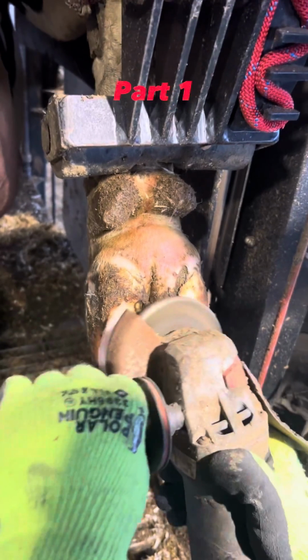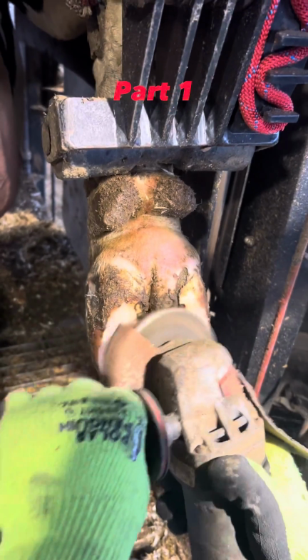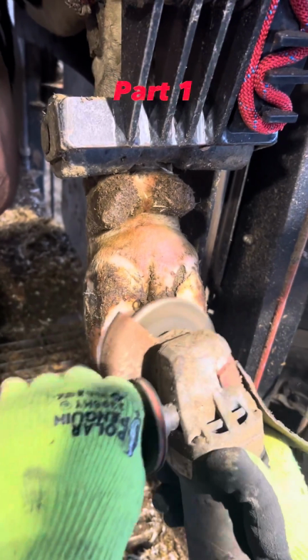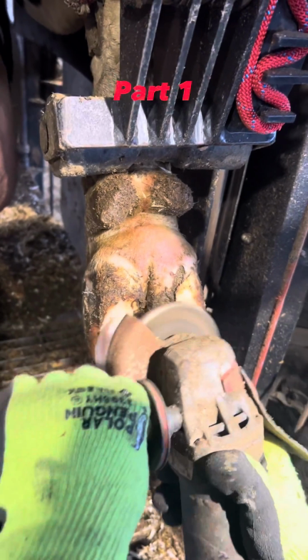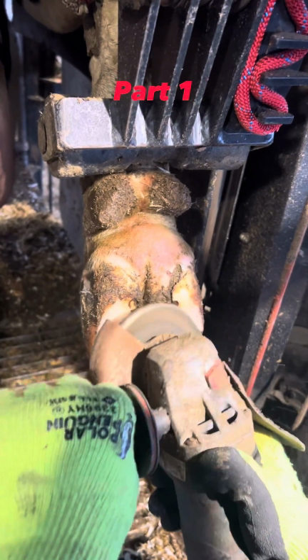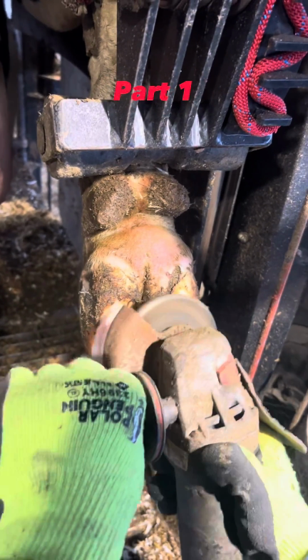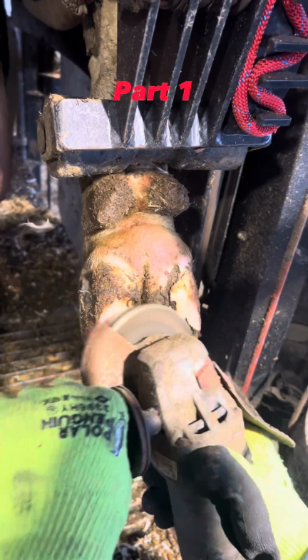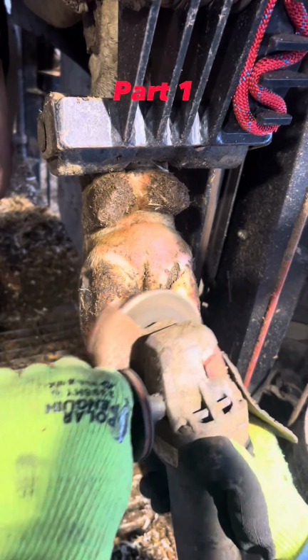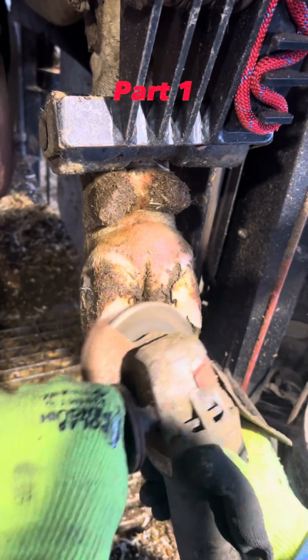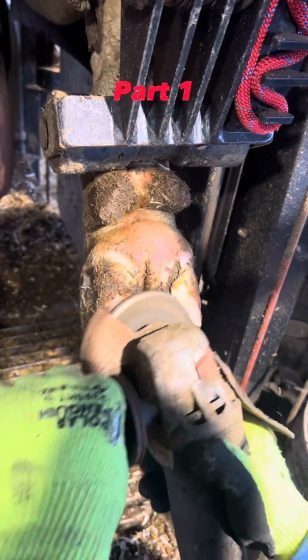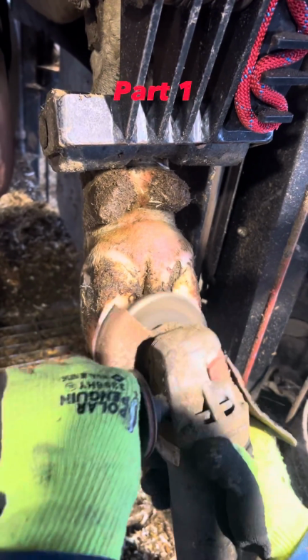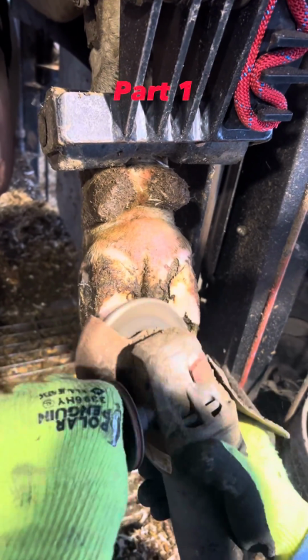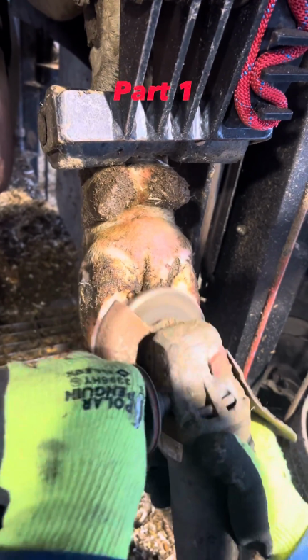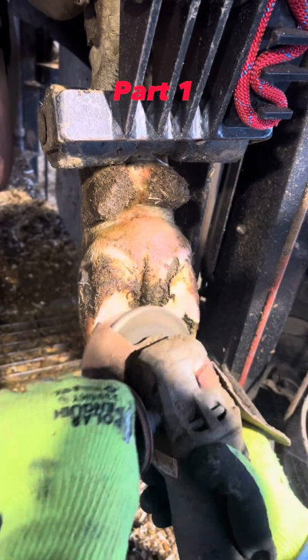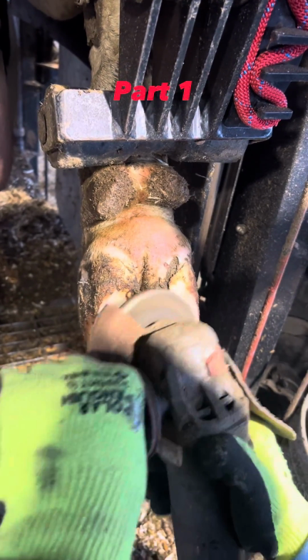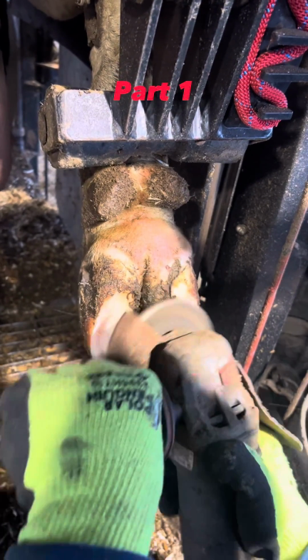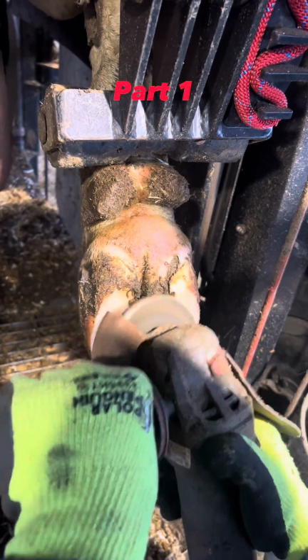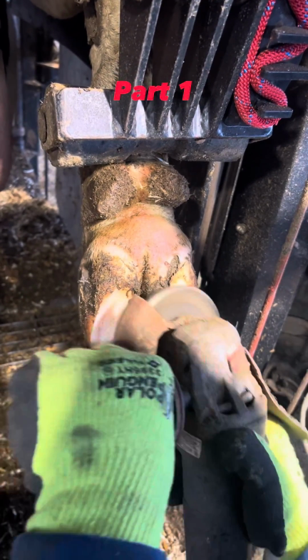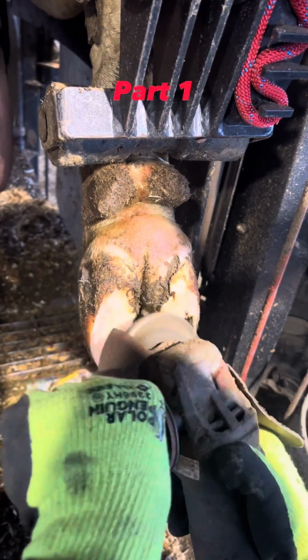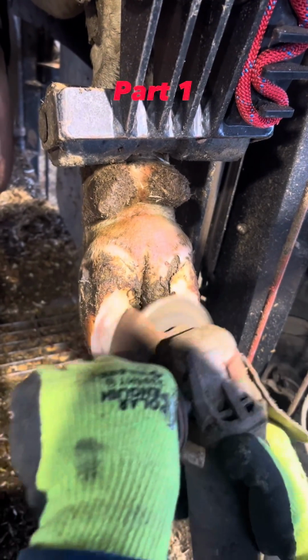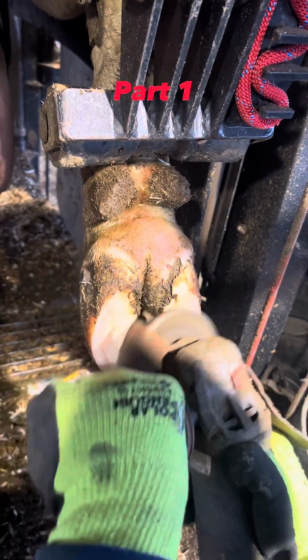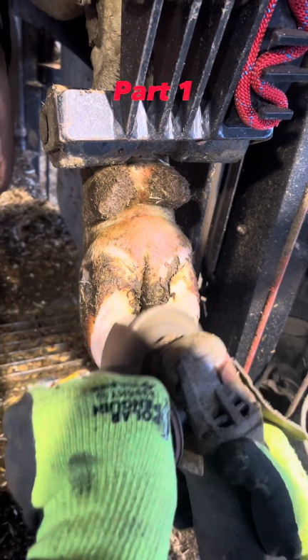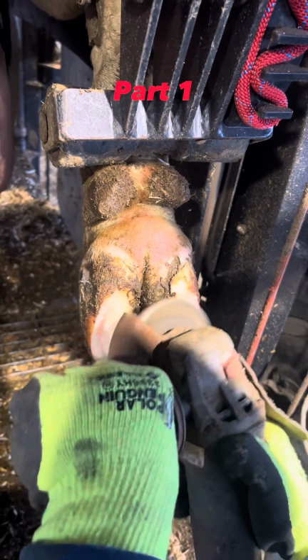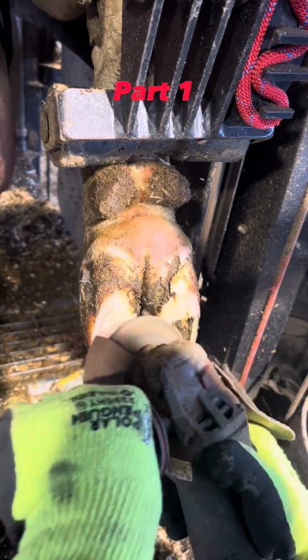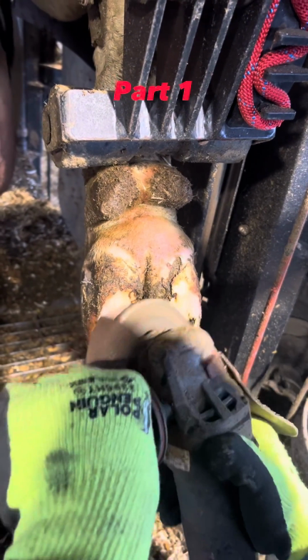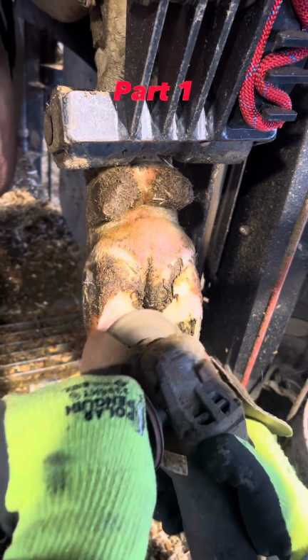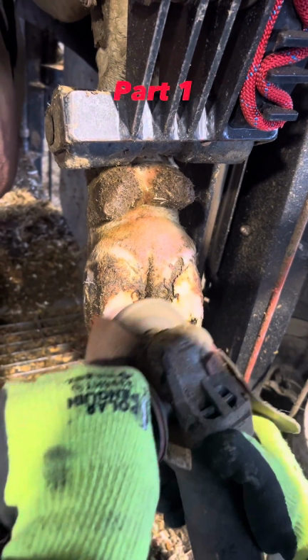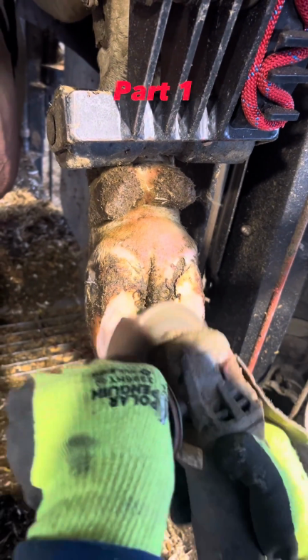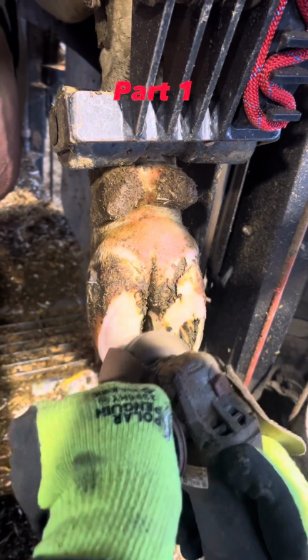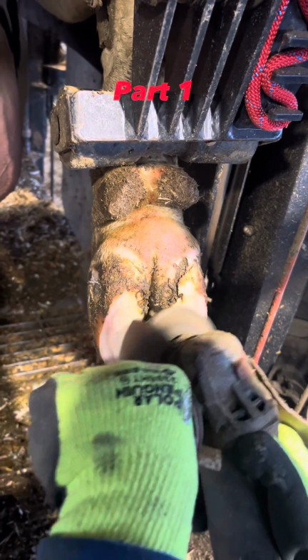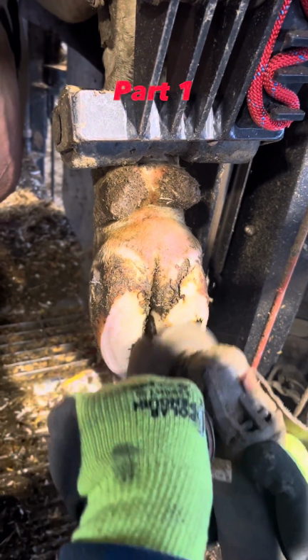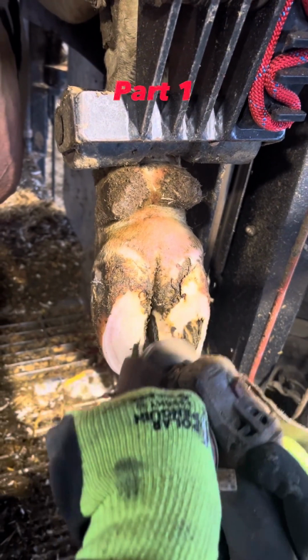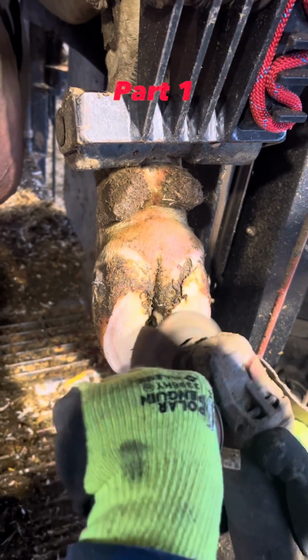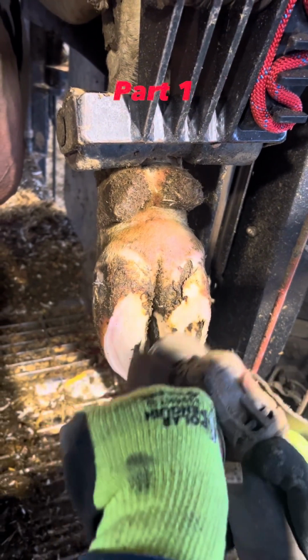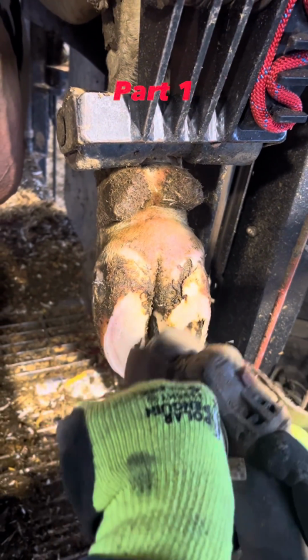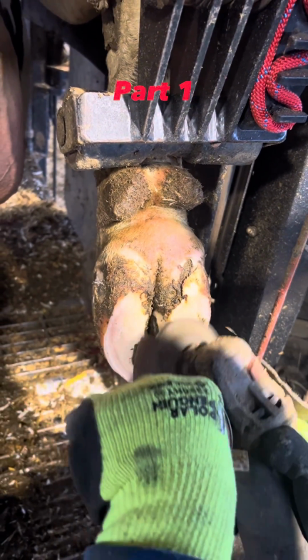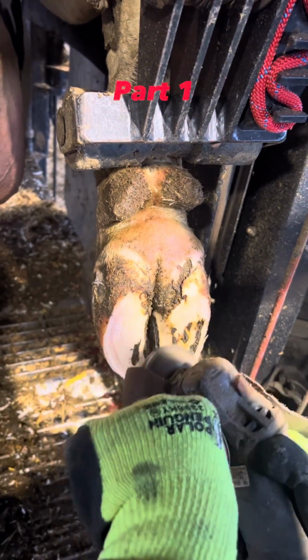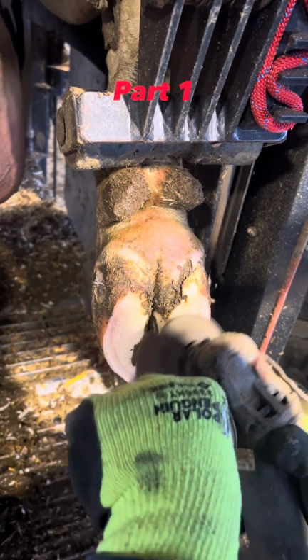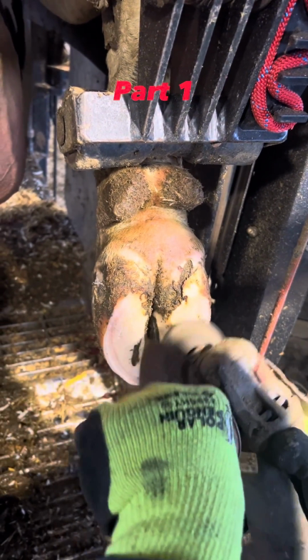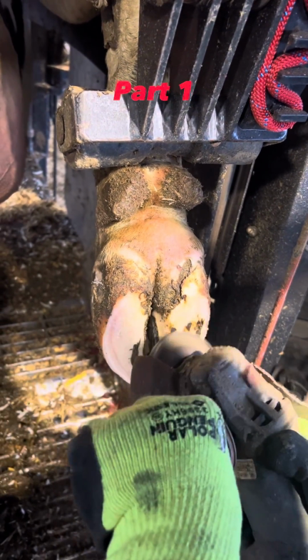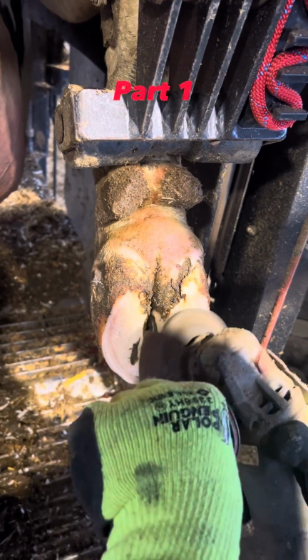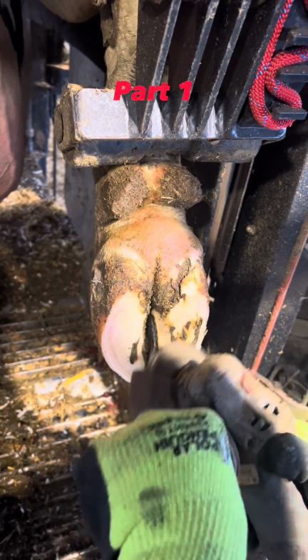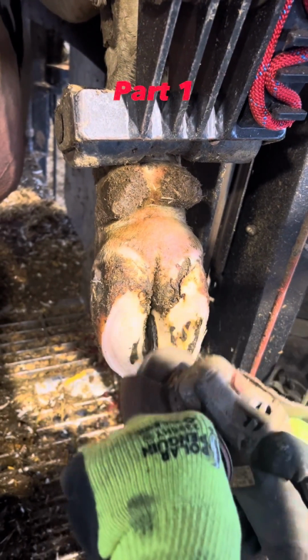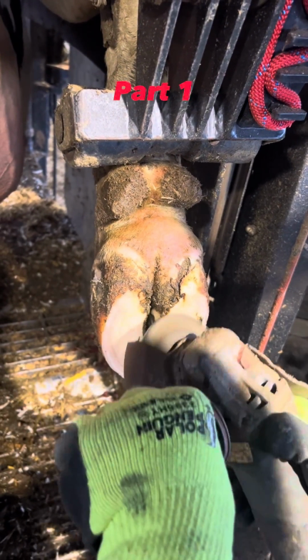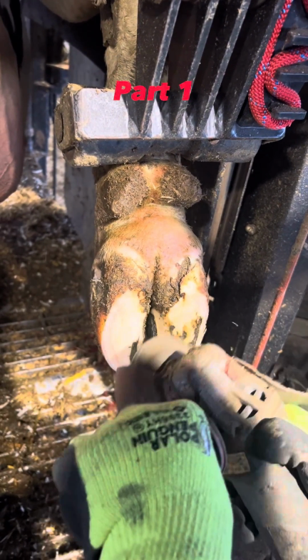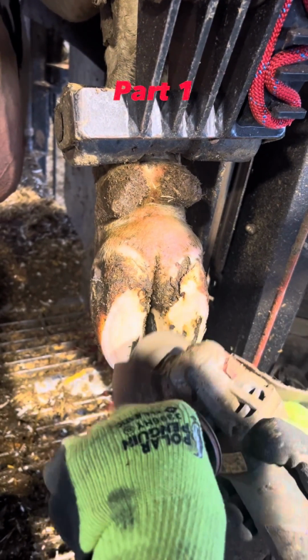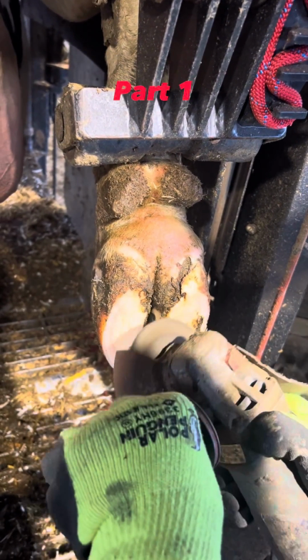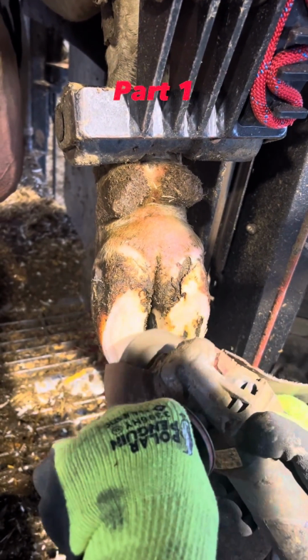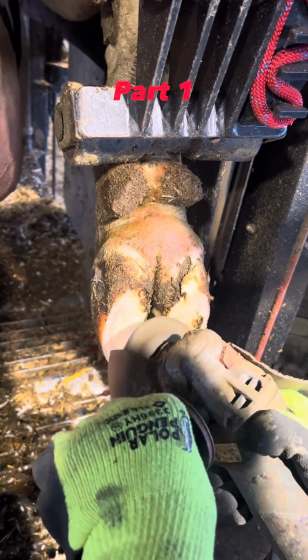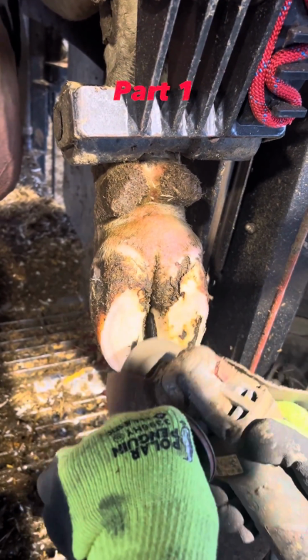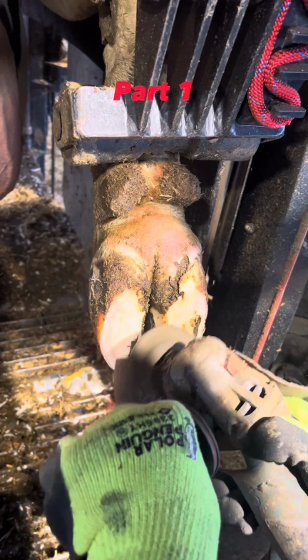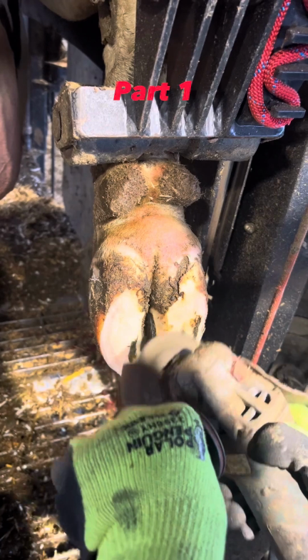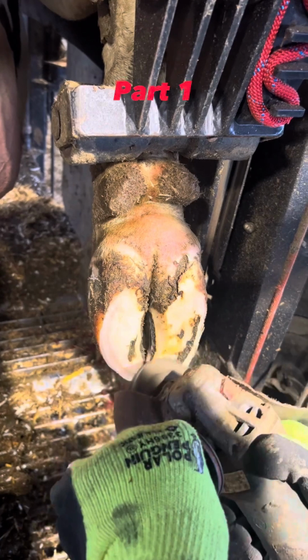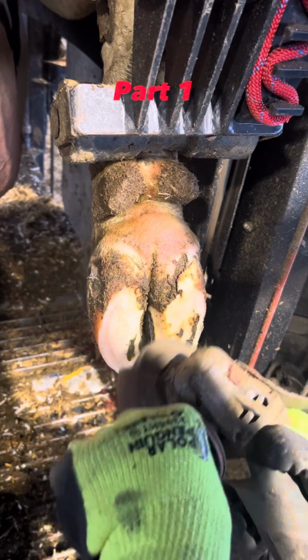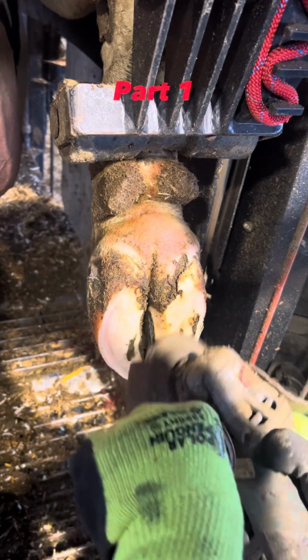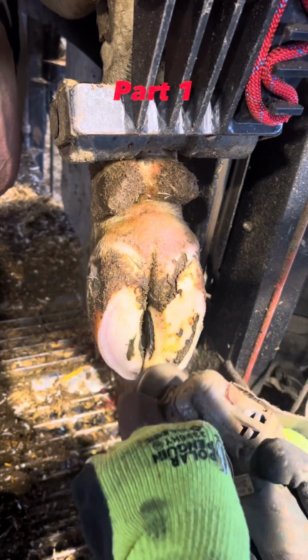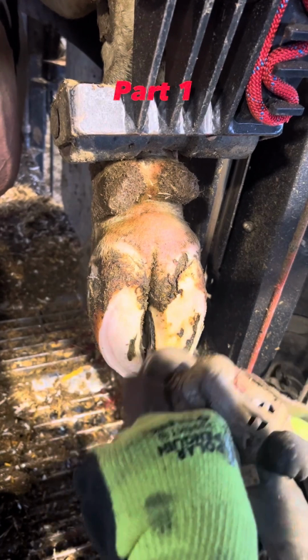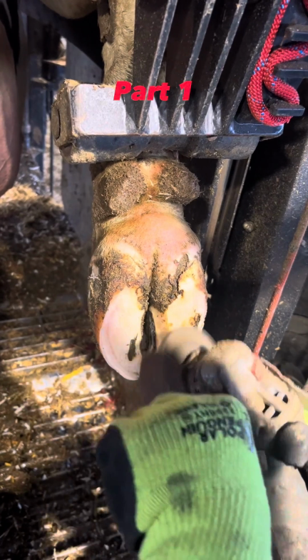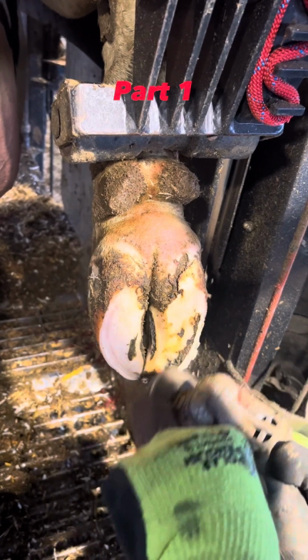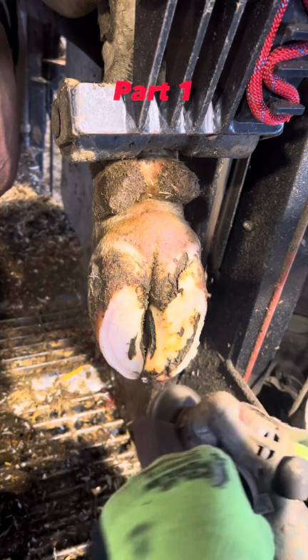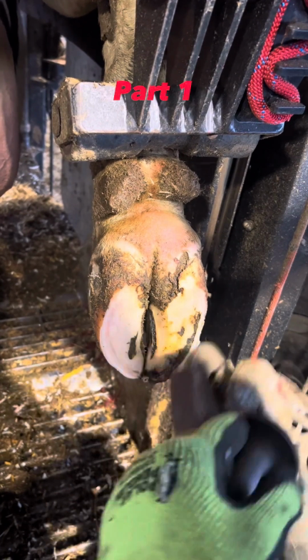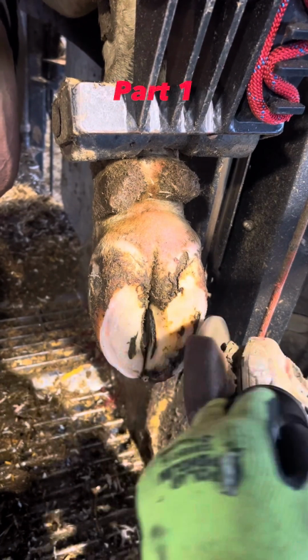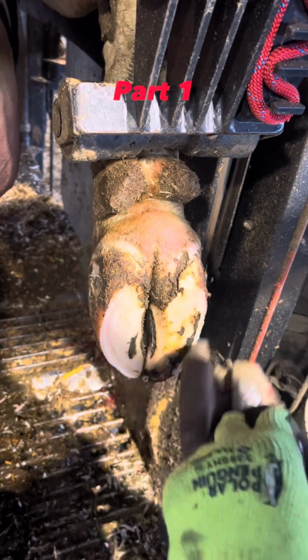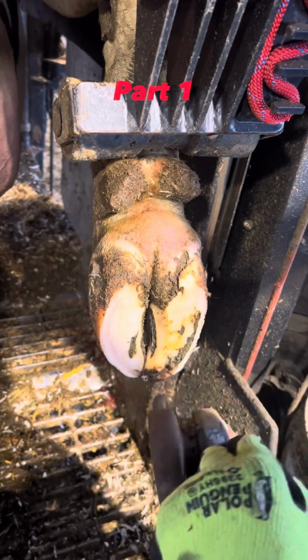Right now, even though I'm using the grinder on the lame claw, I am barely touching her hoof. I'm just trying to clean it up a little bit and trying to be as gentle as I can.